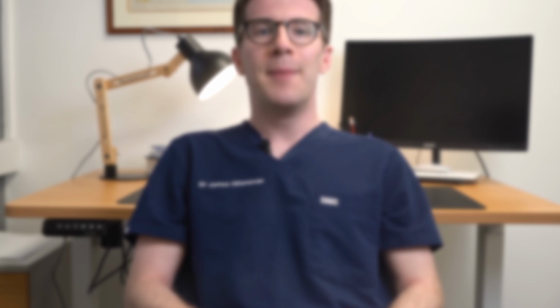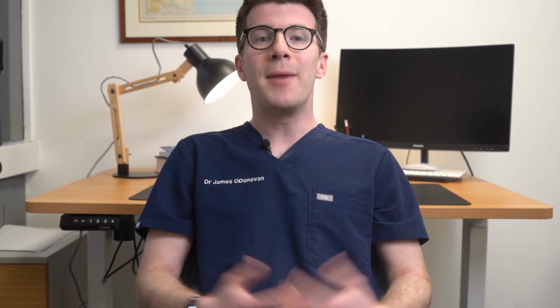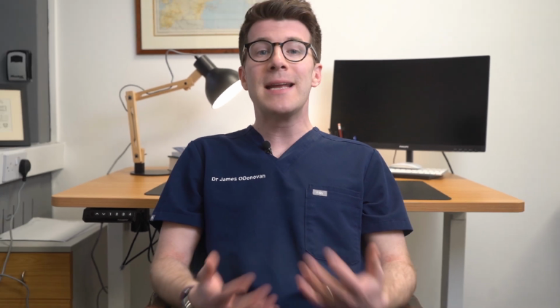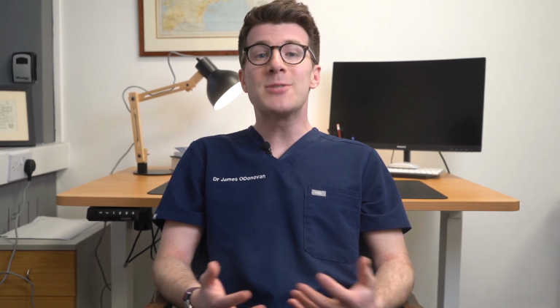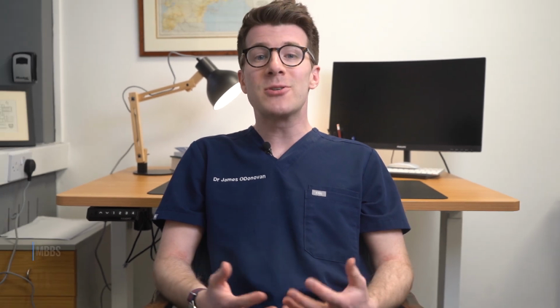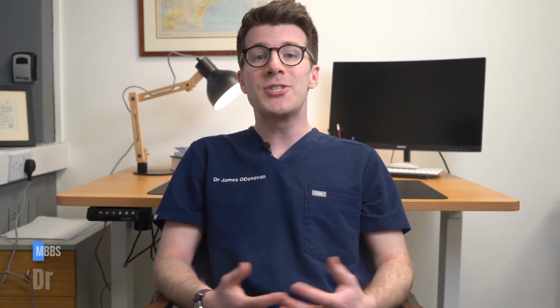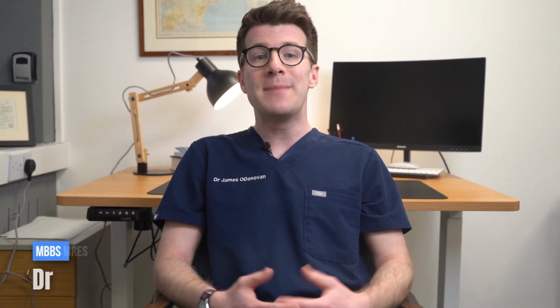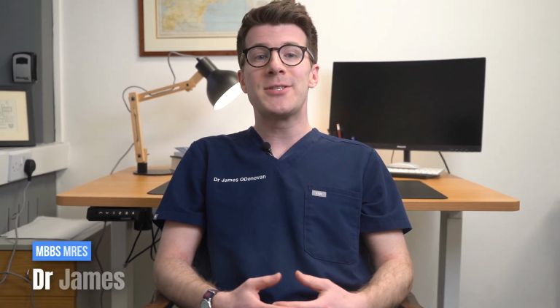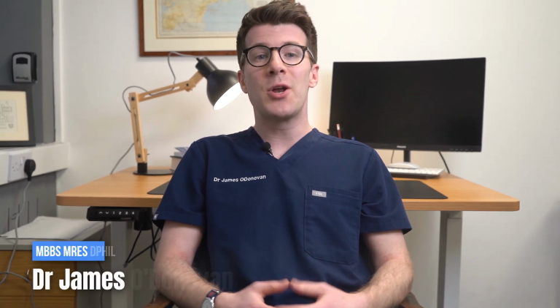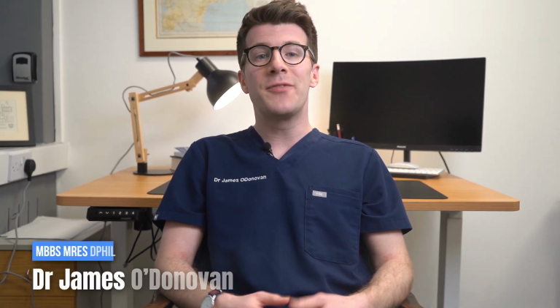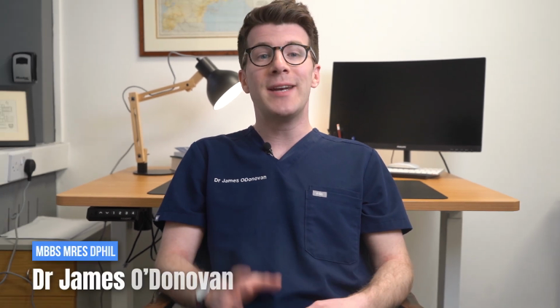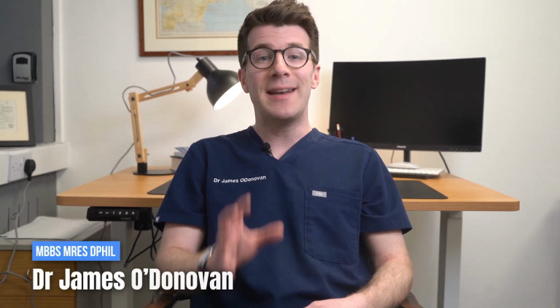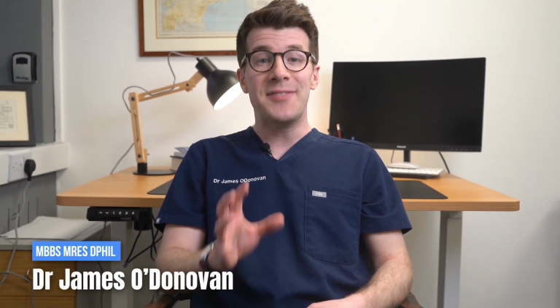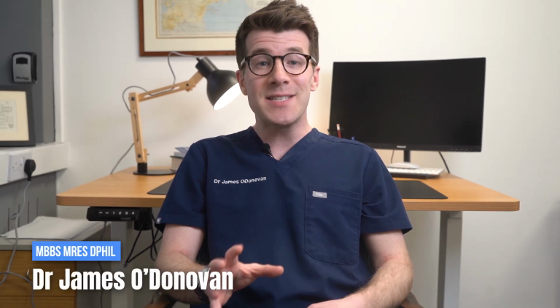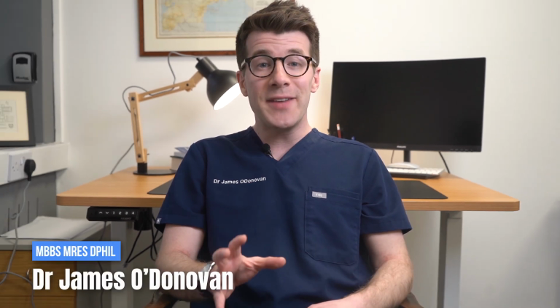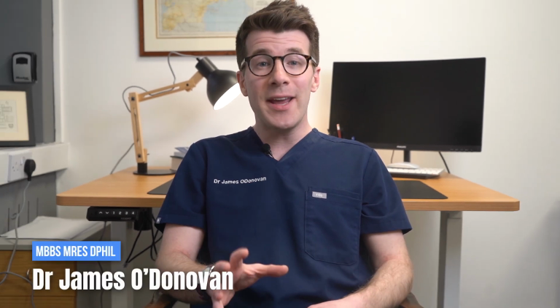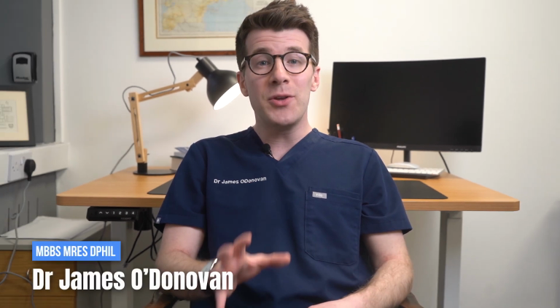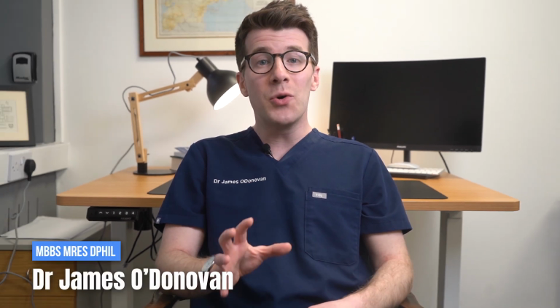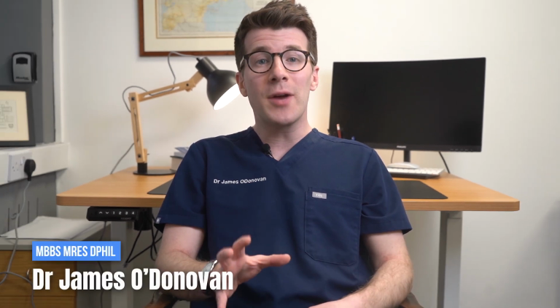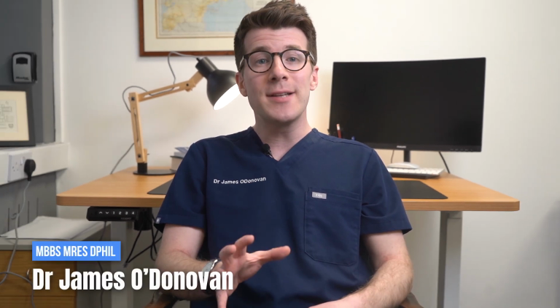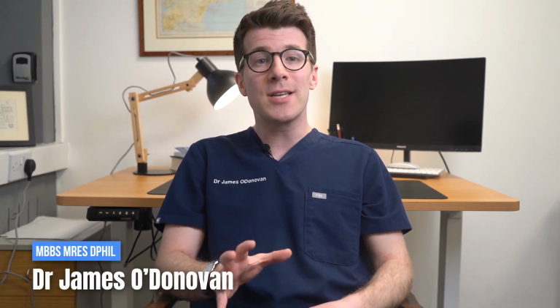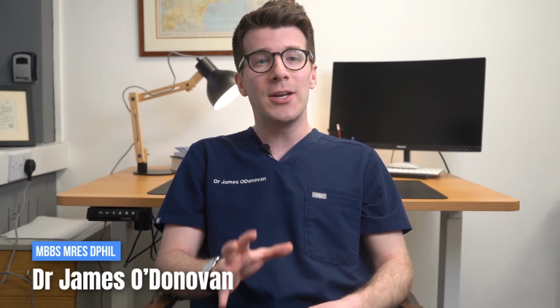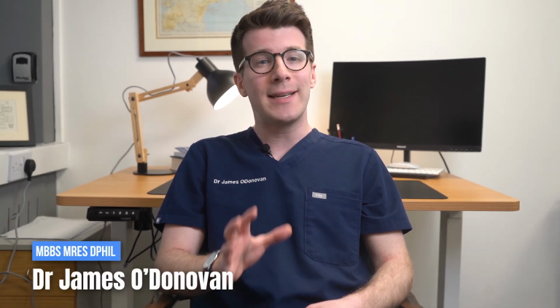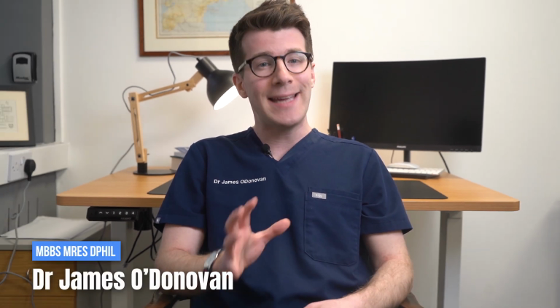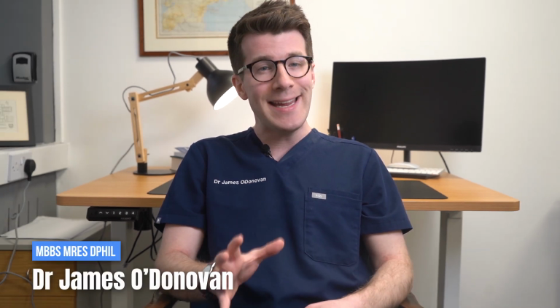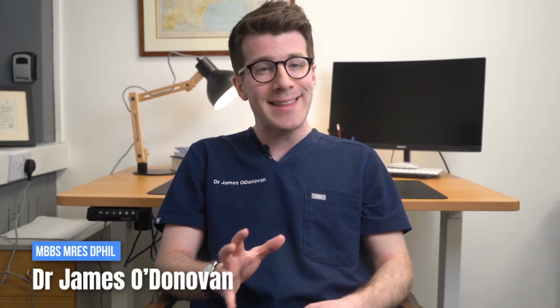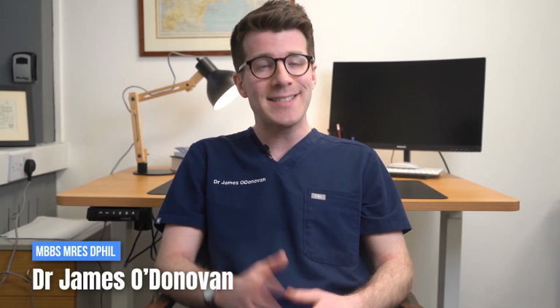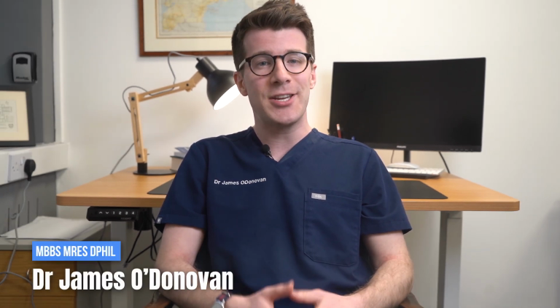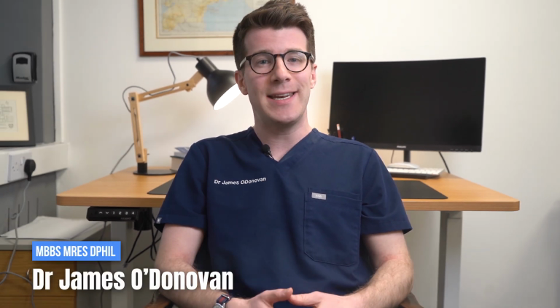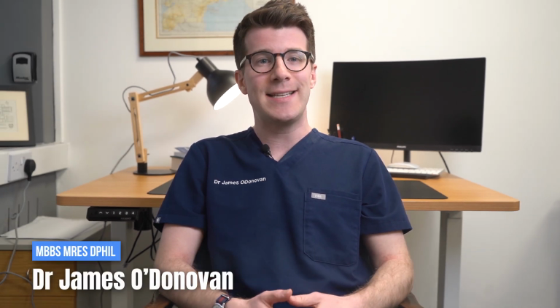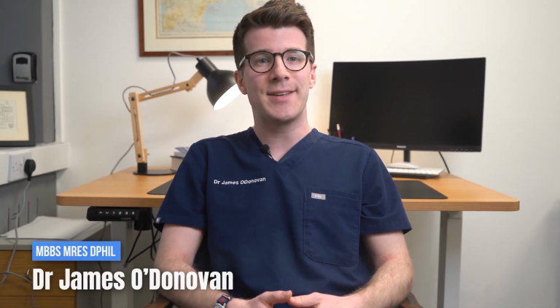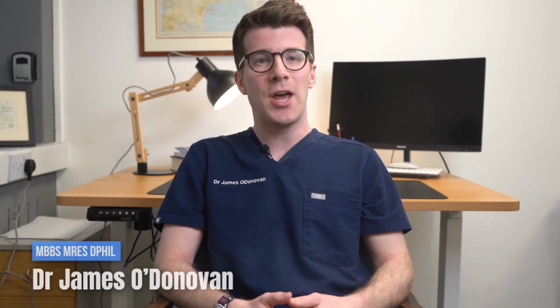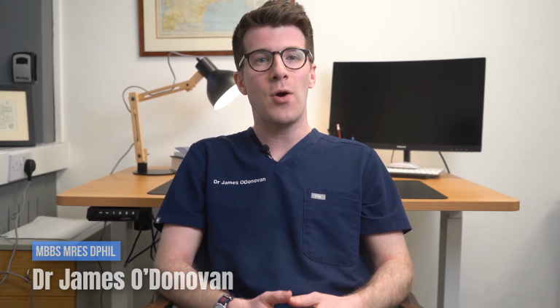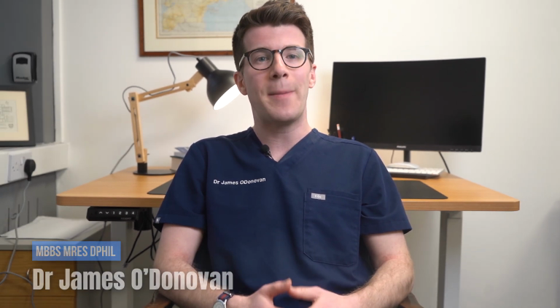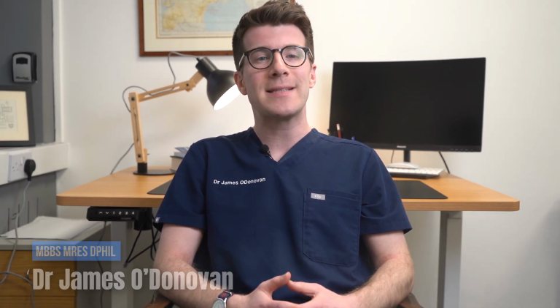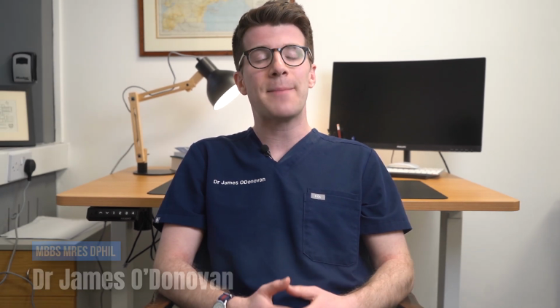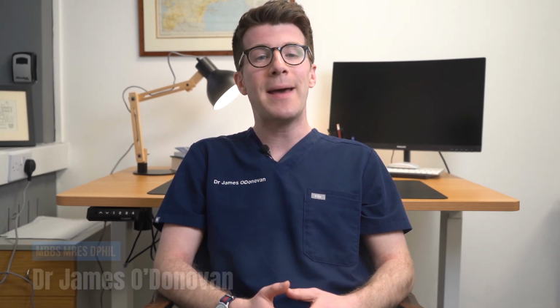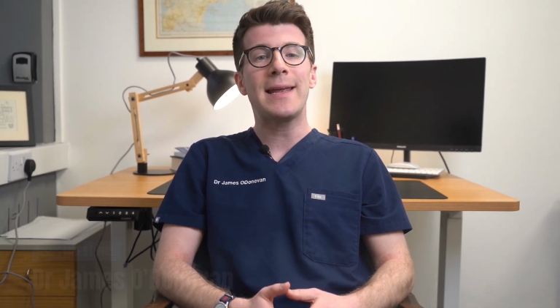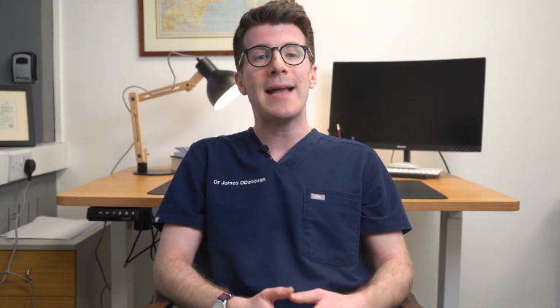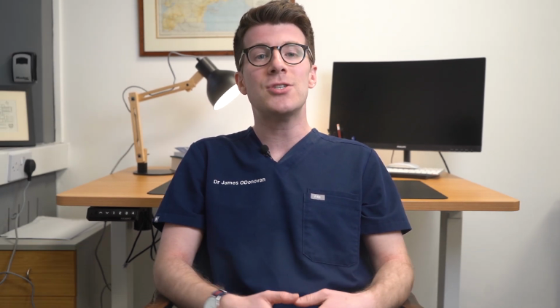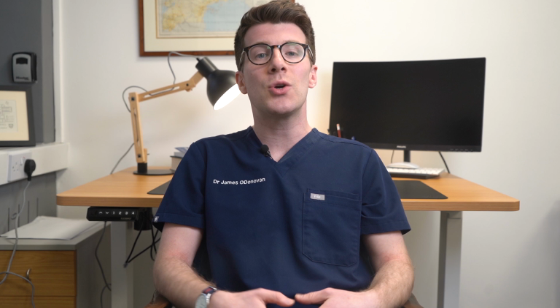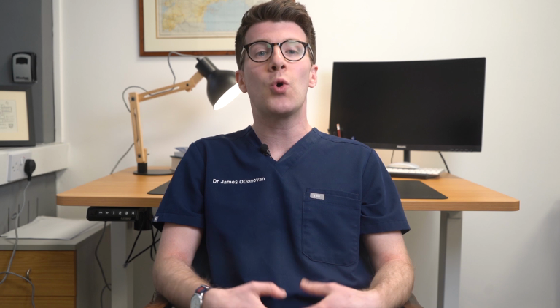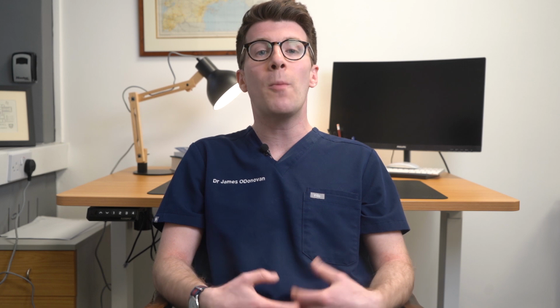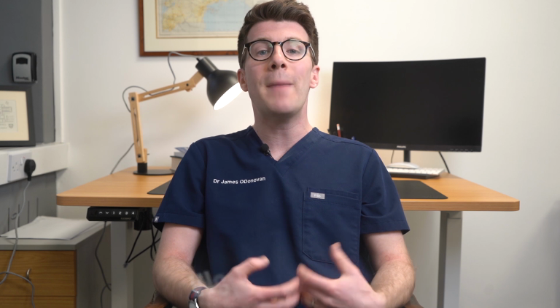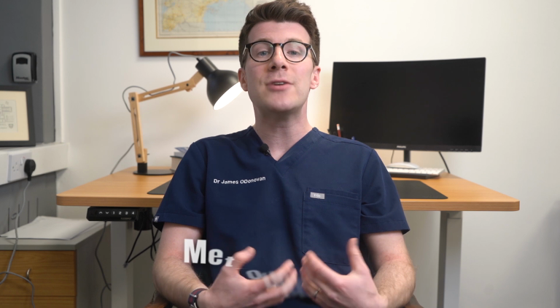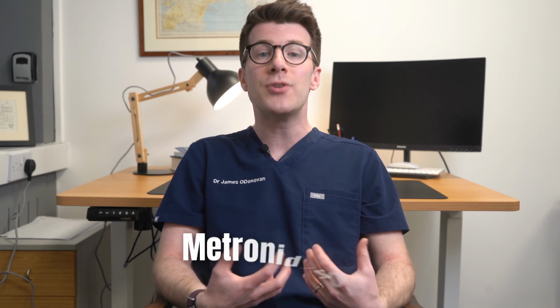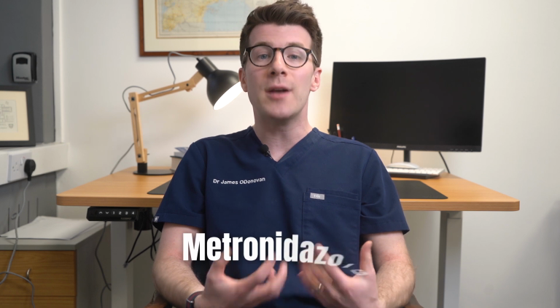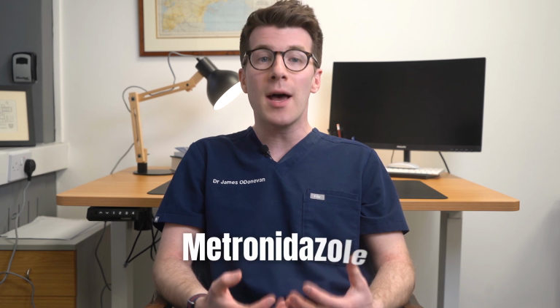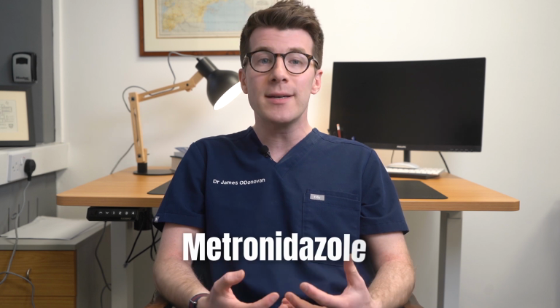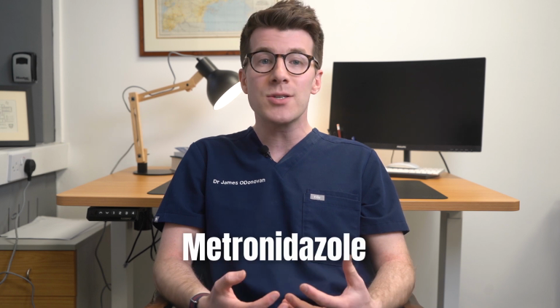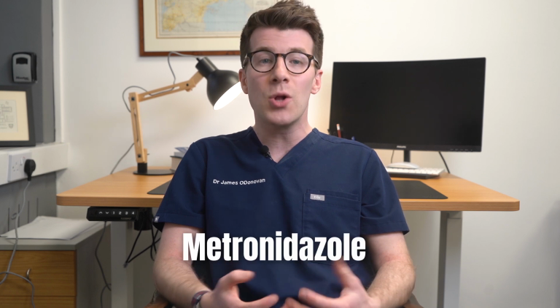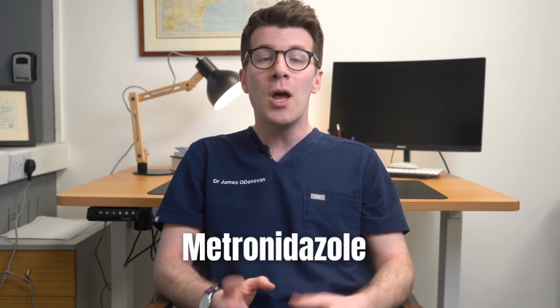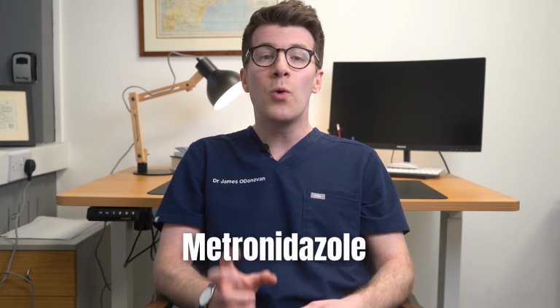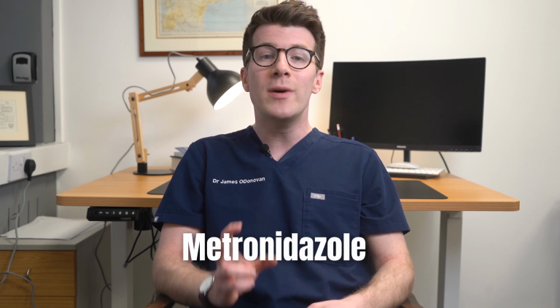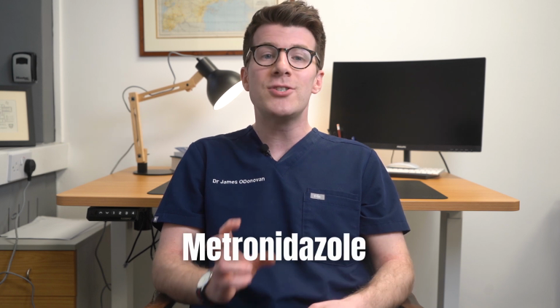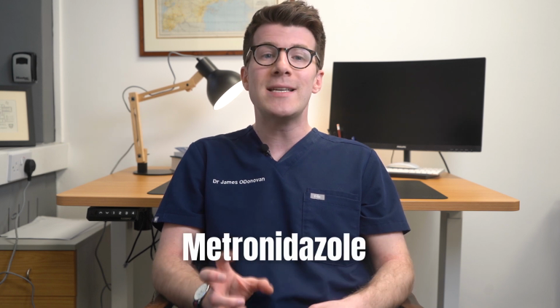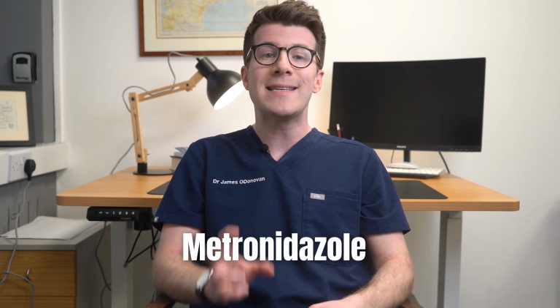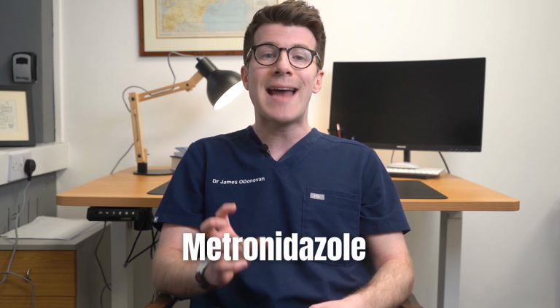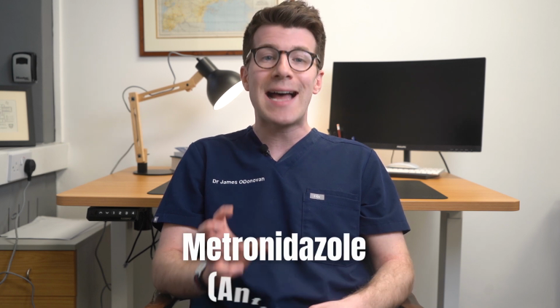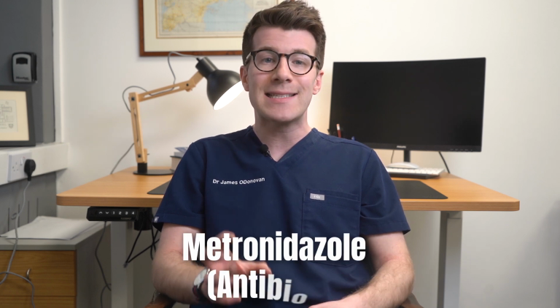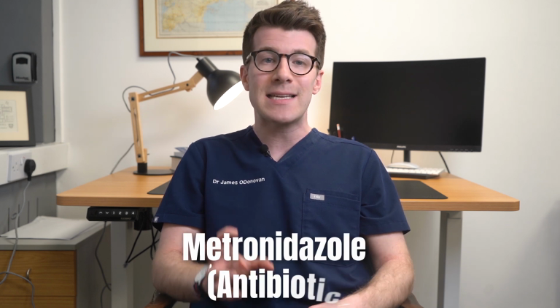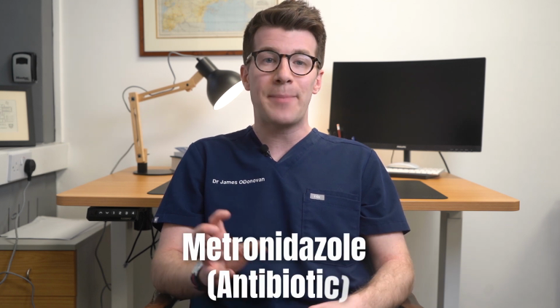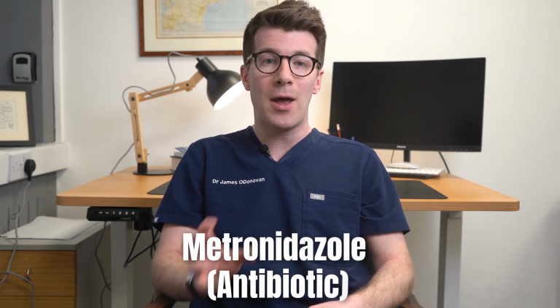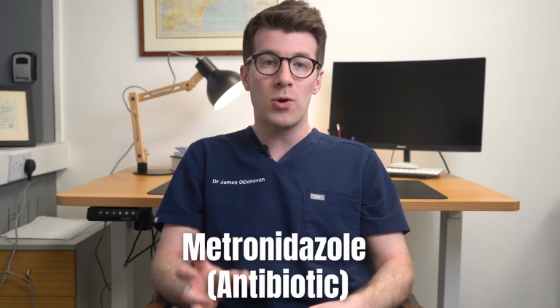My name's Dr James O'Donovan and in this video you're going to learn key things that you need to know about a medication called metronidazole, which is an antibiotic.